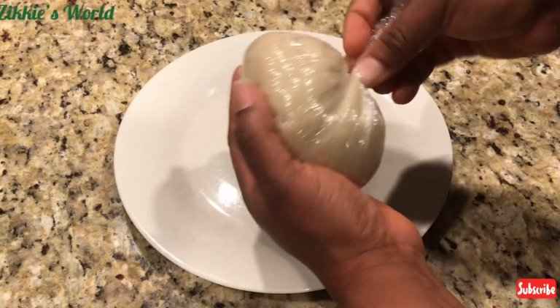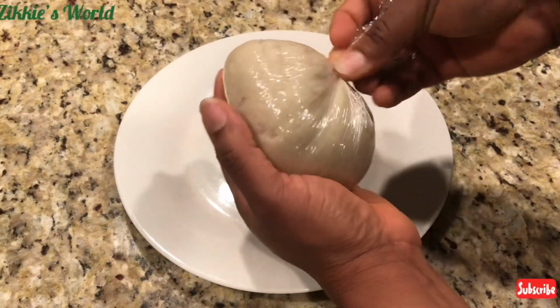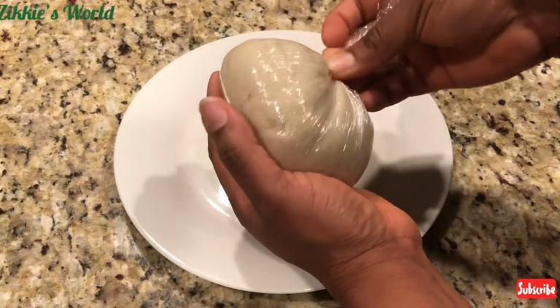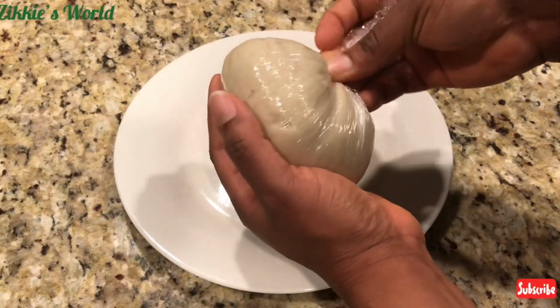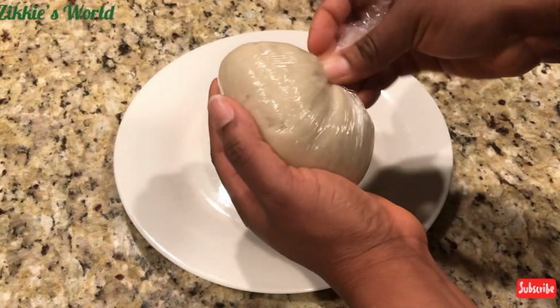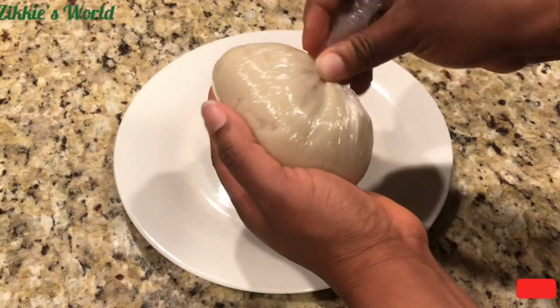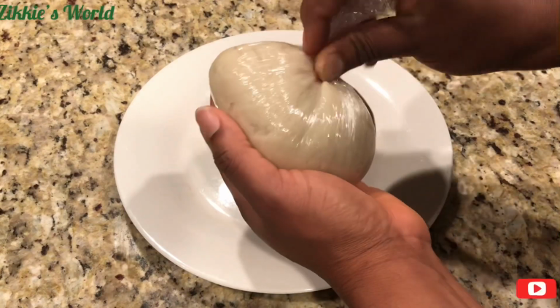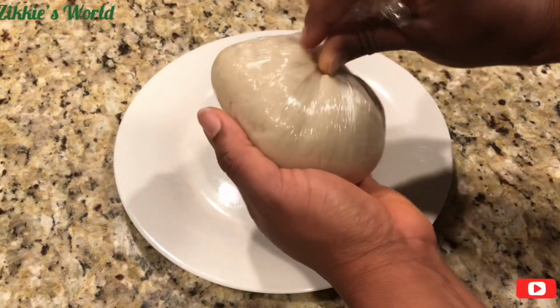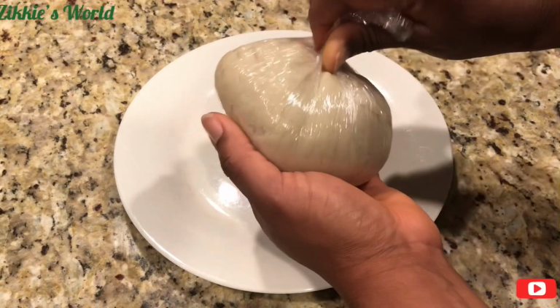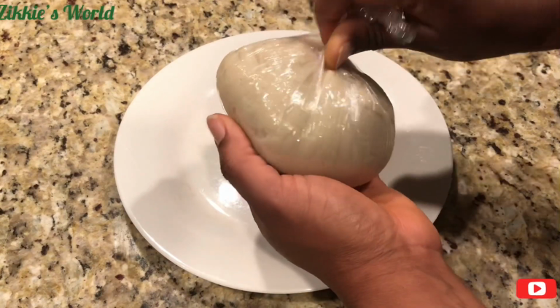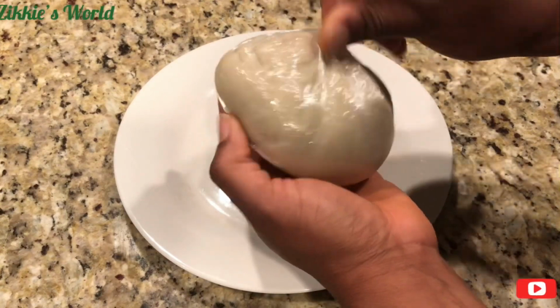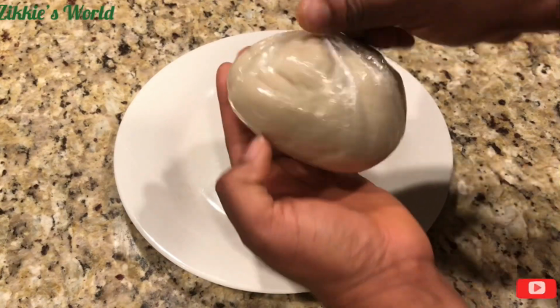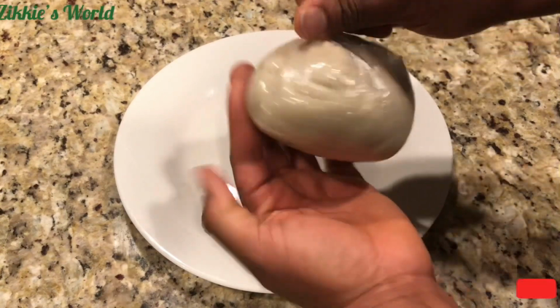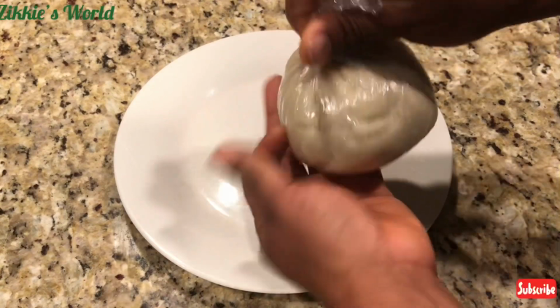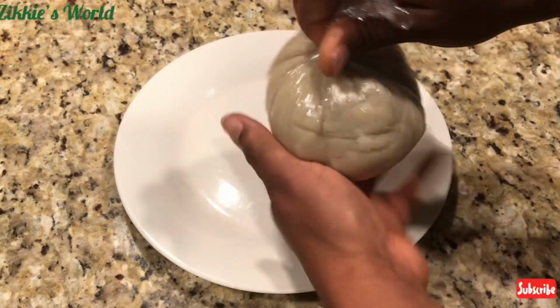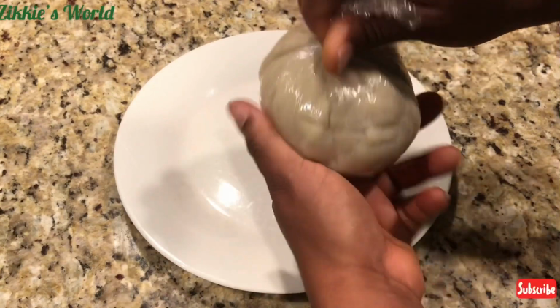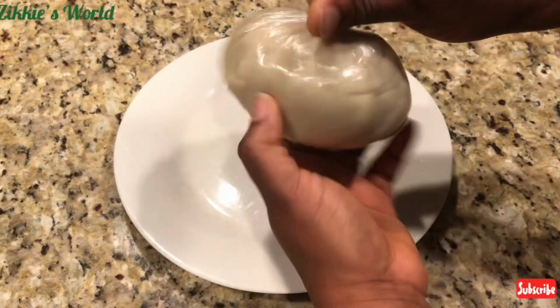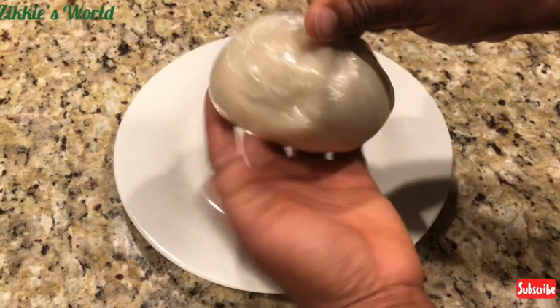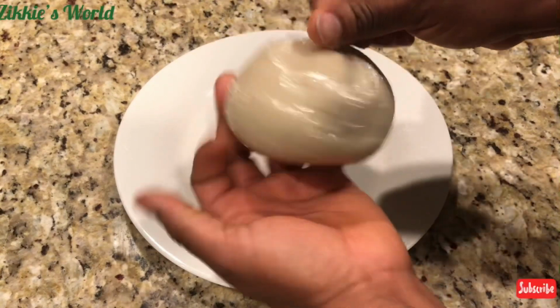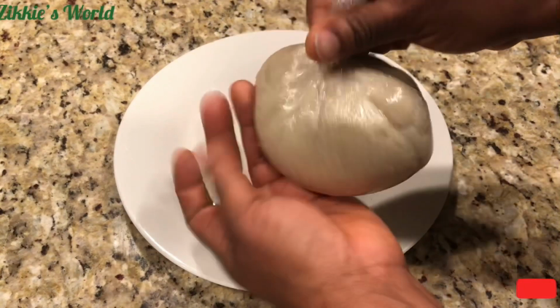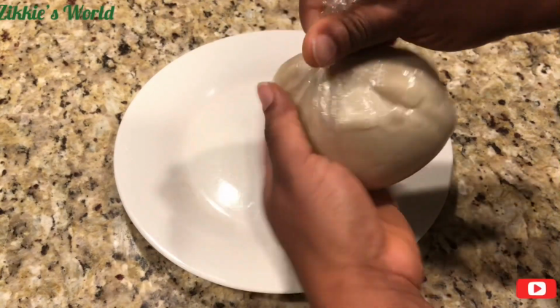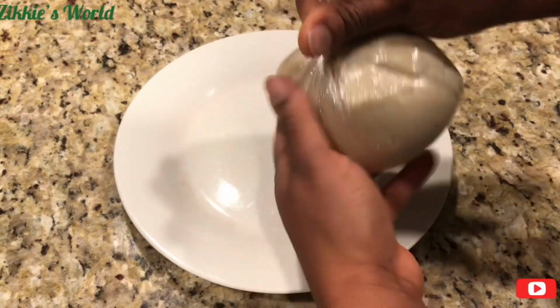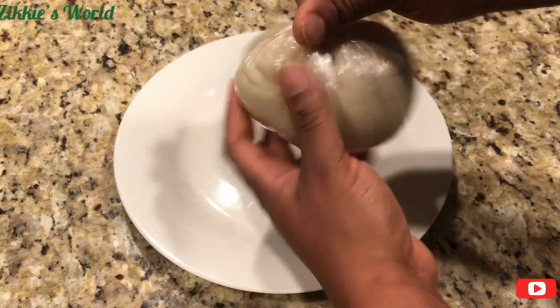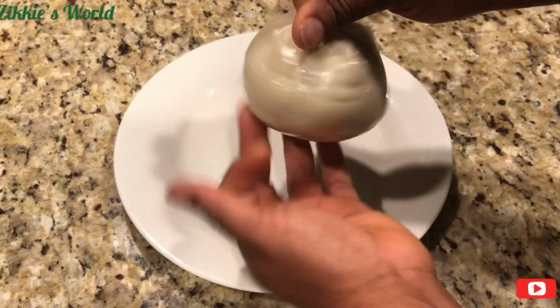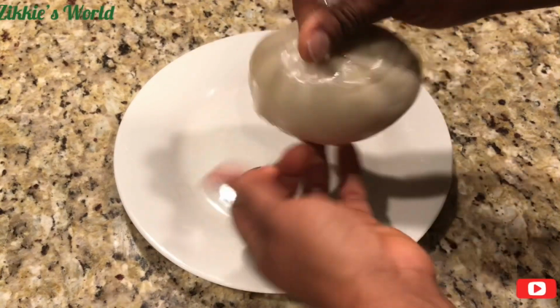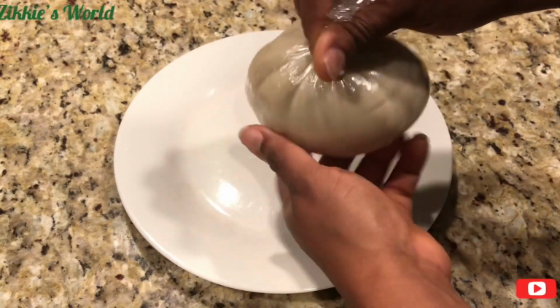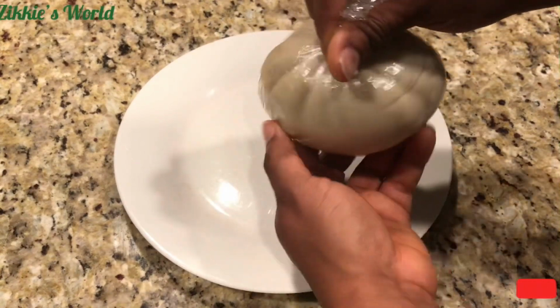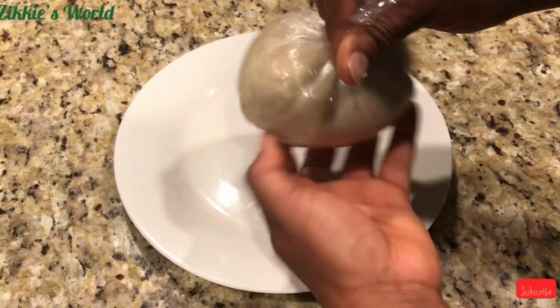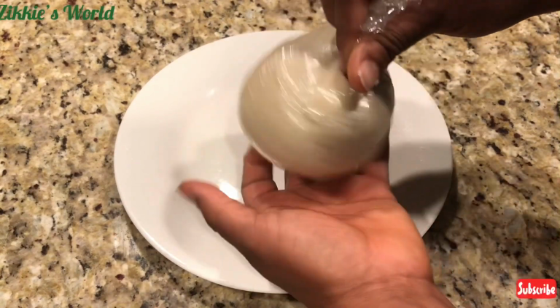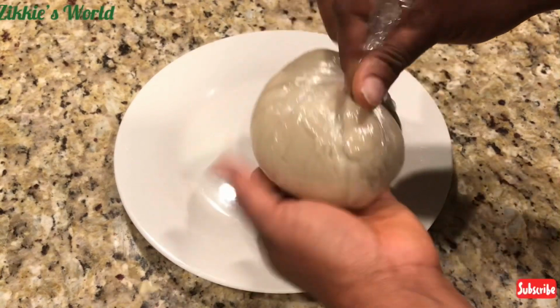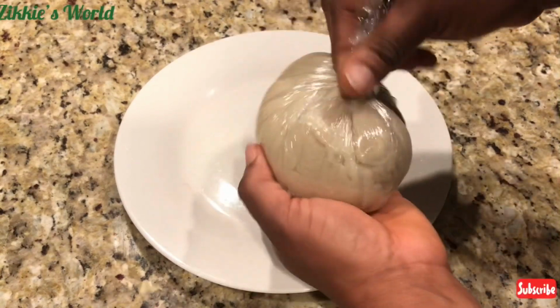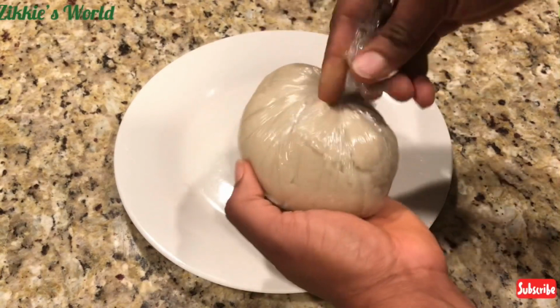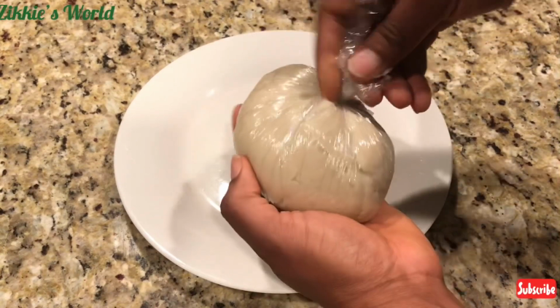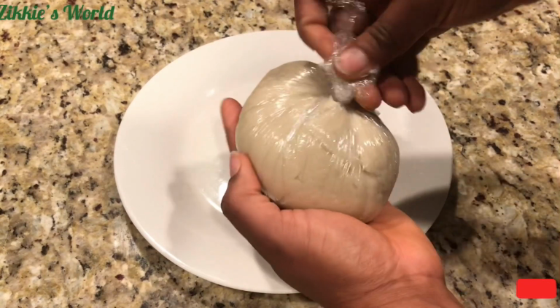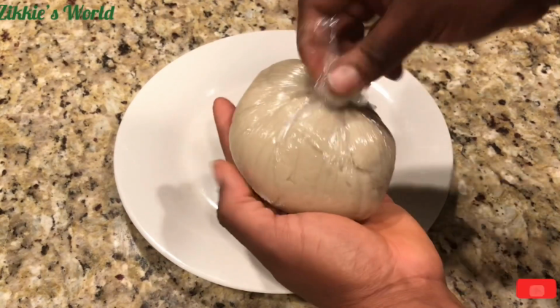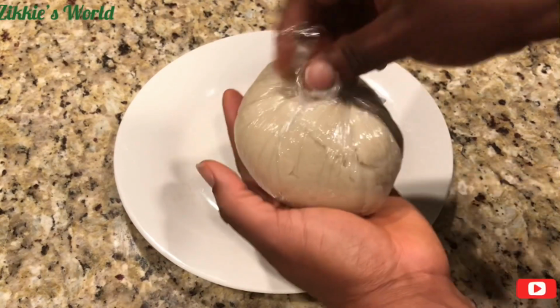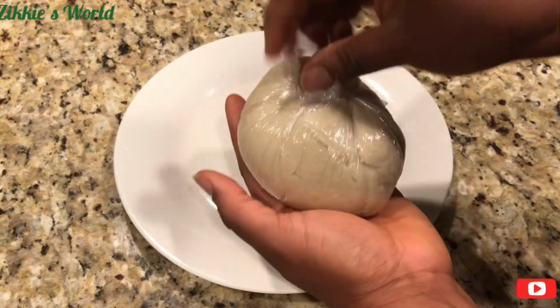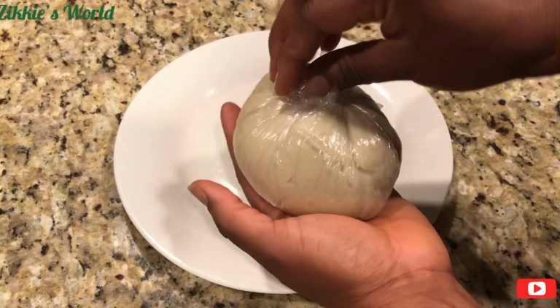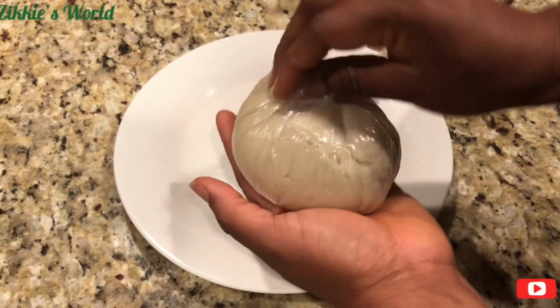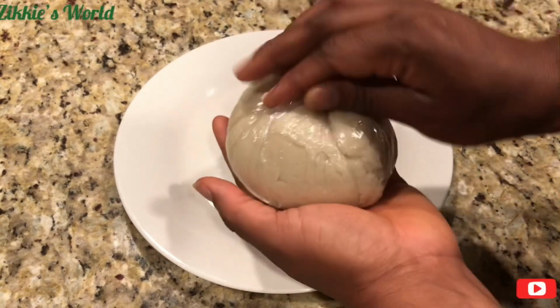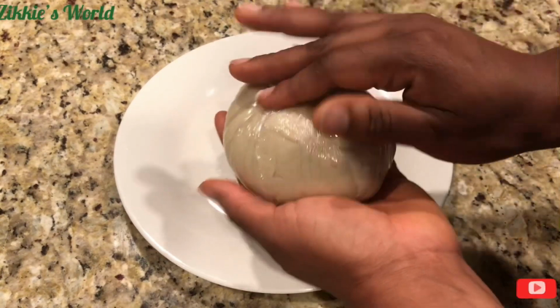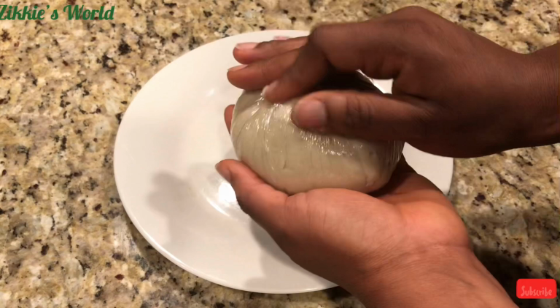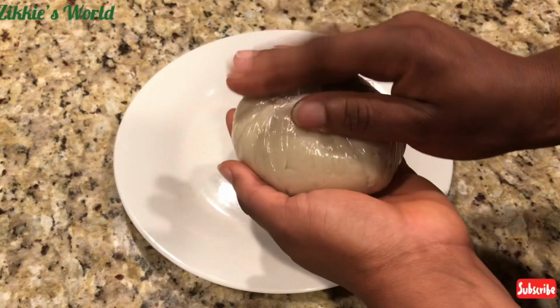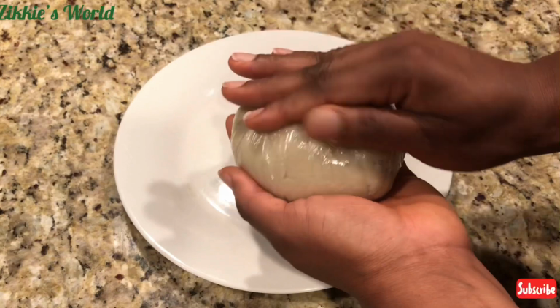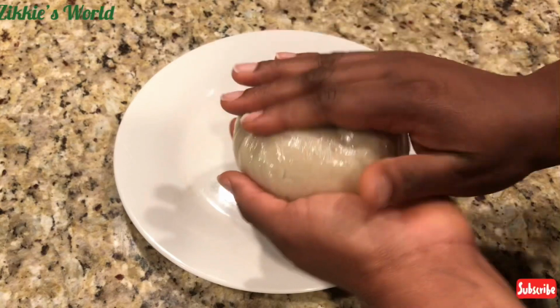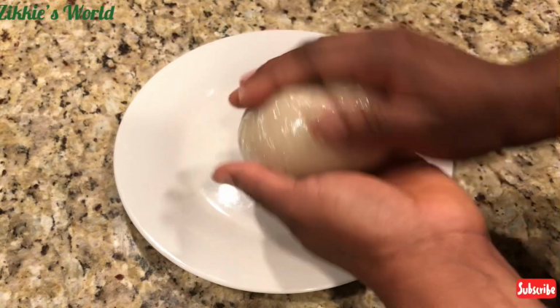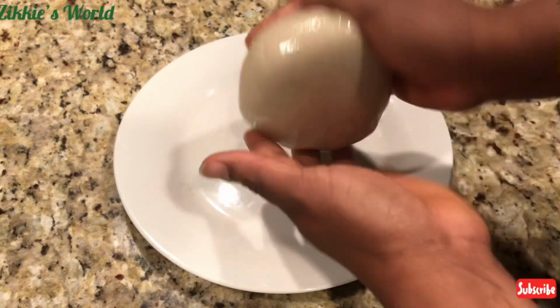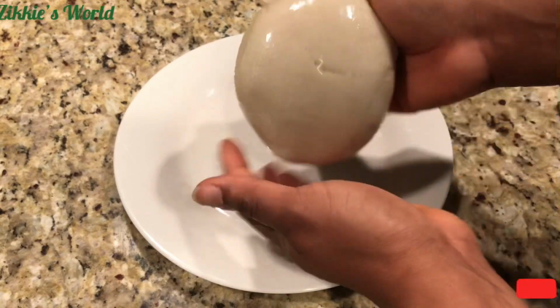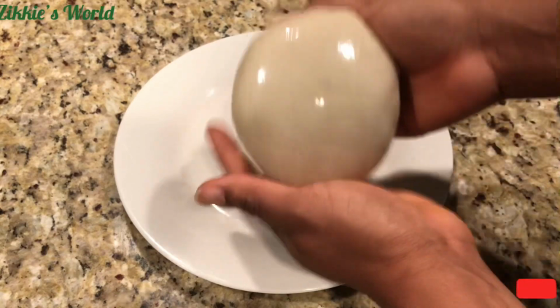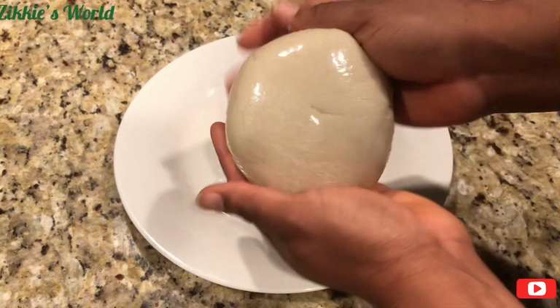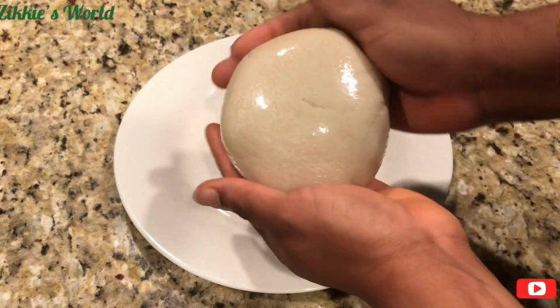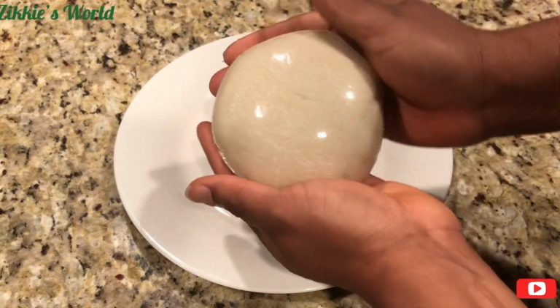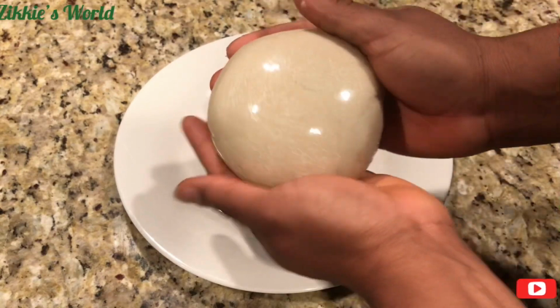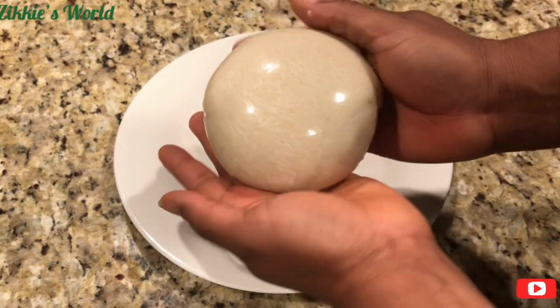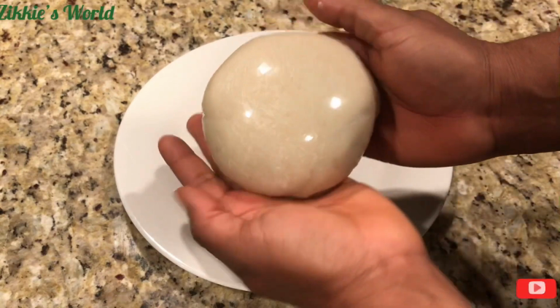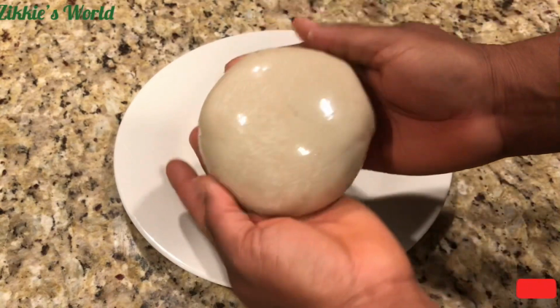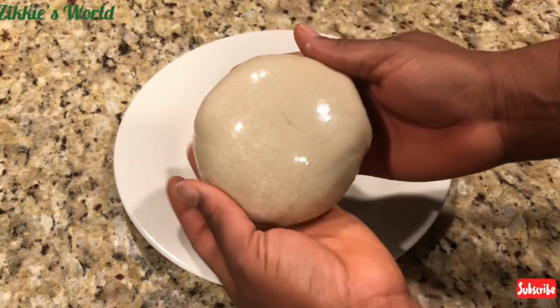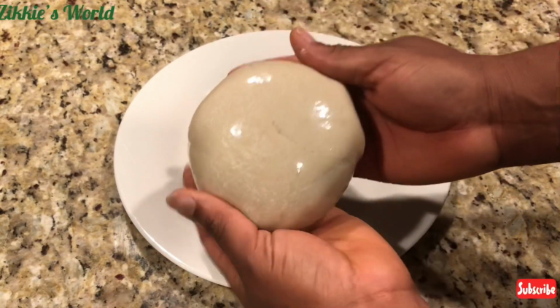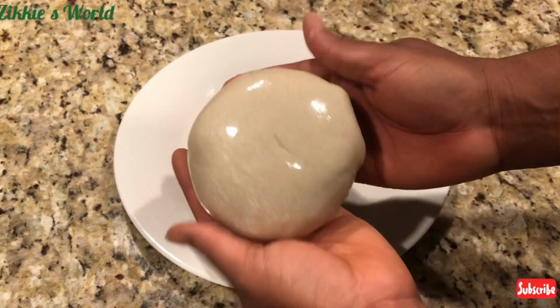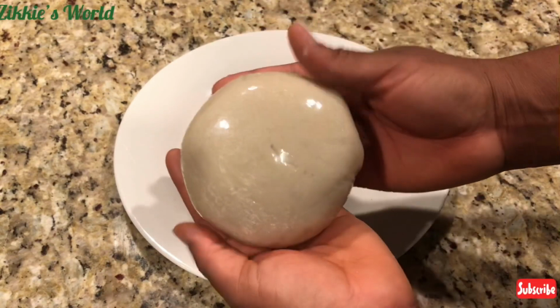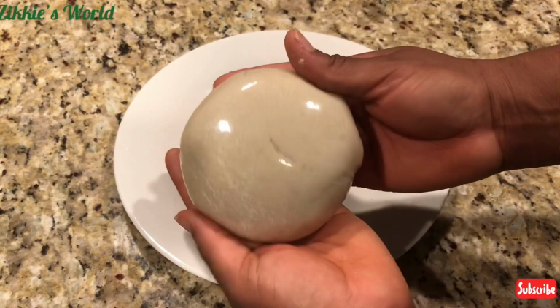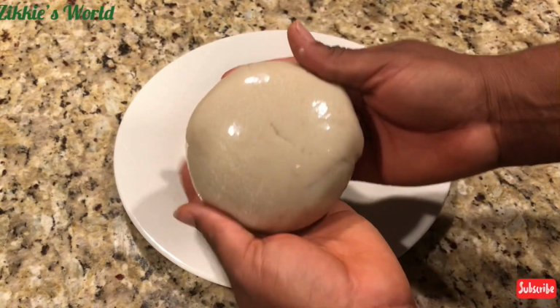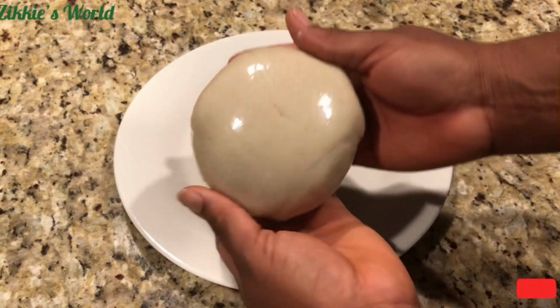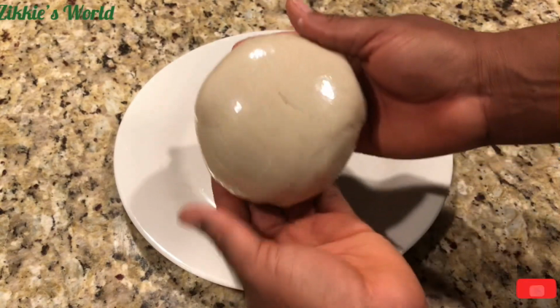This is how brown rice fufu is prepared. It doesn't take time at all — in less than five to seven minutes I am done making this.